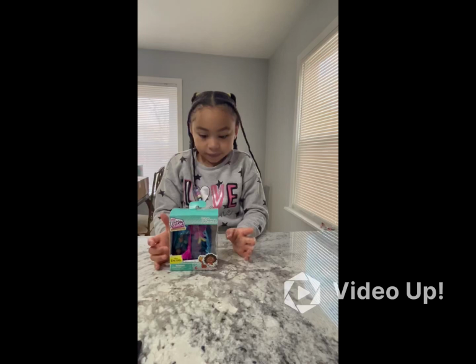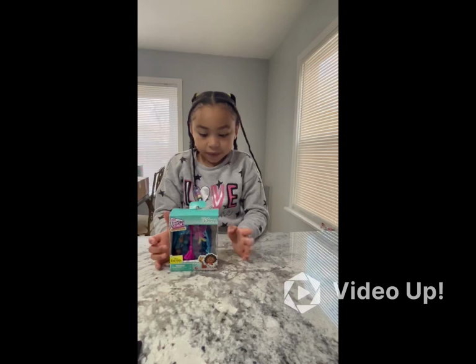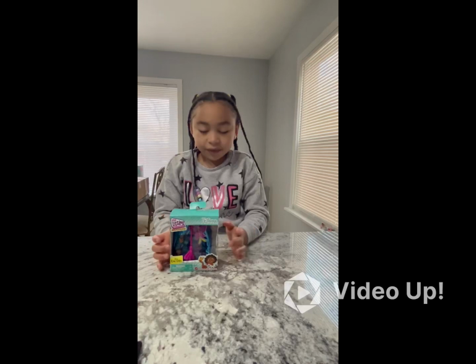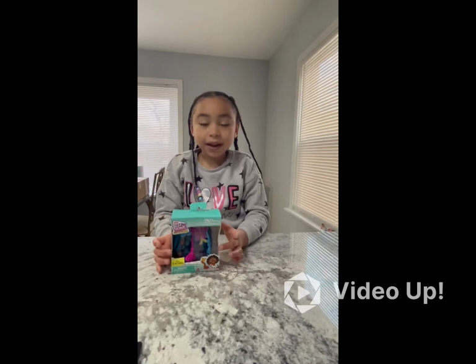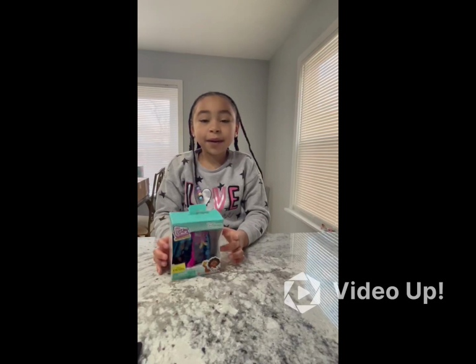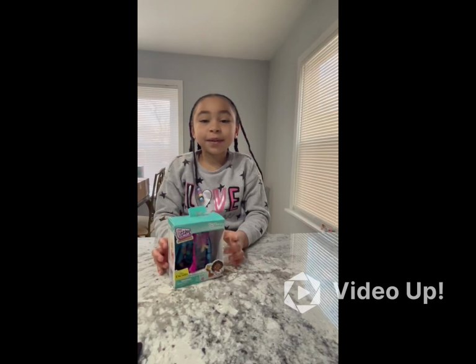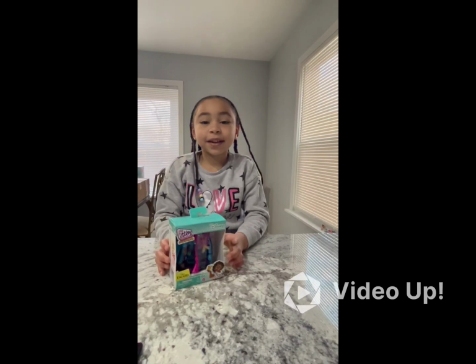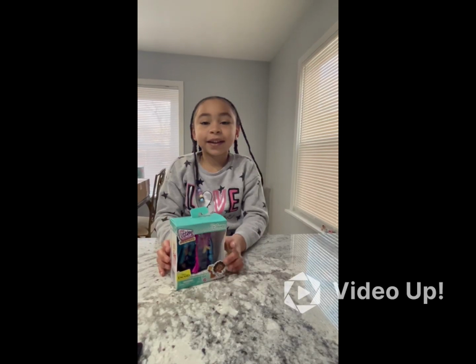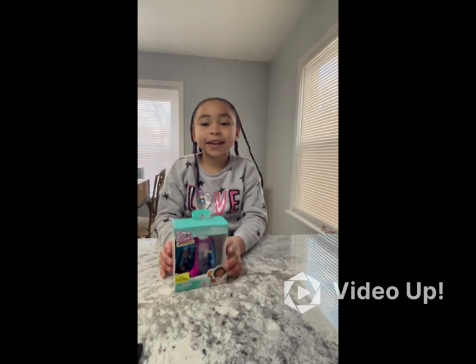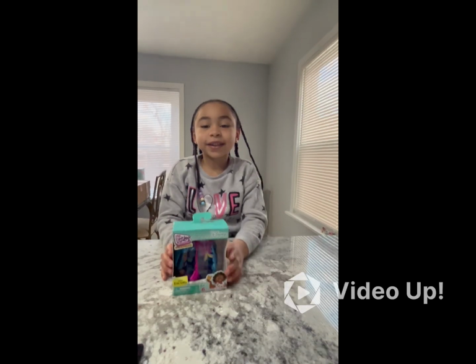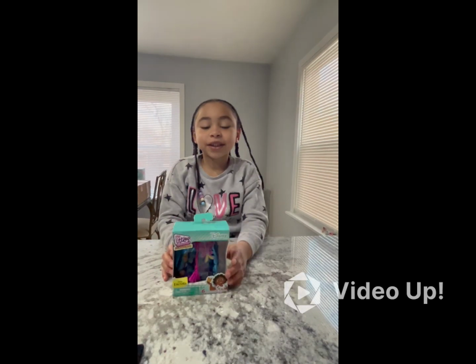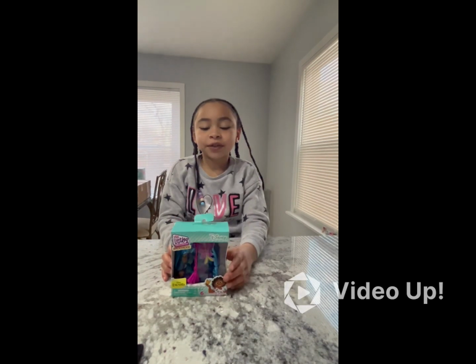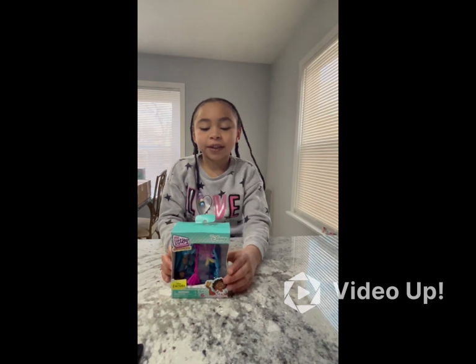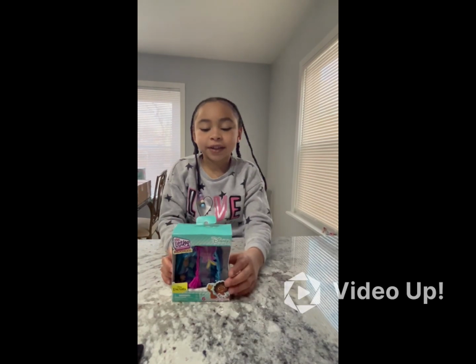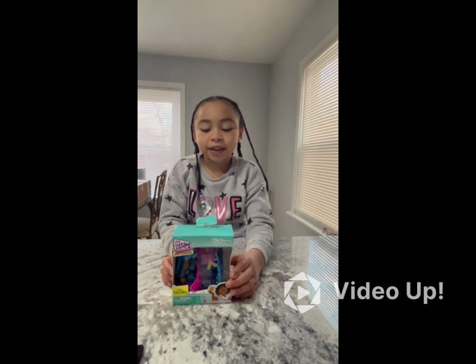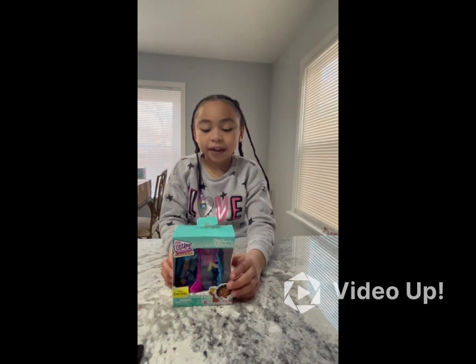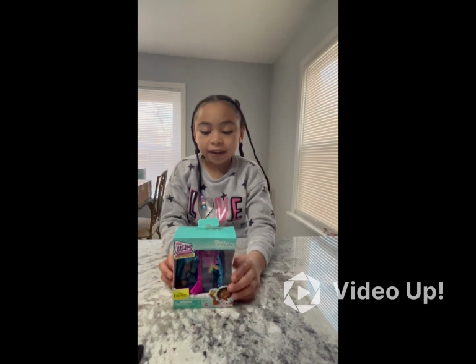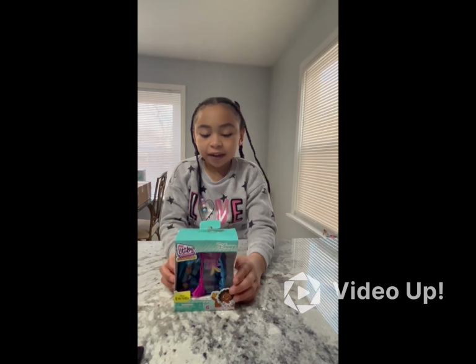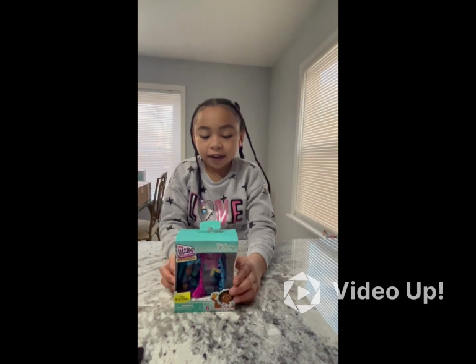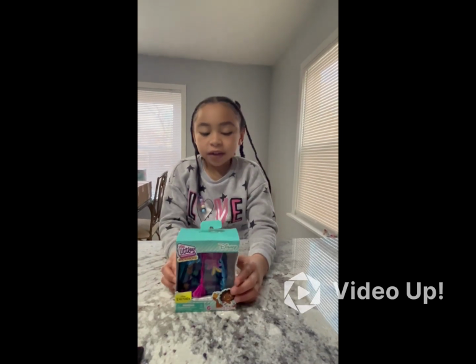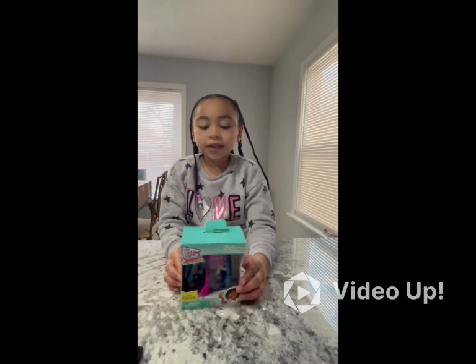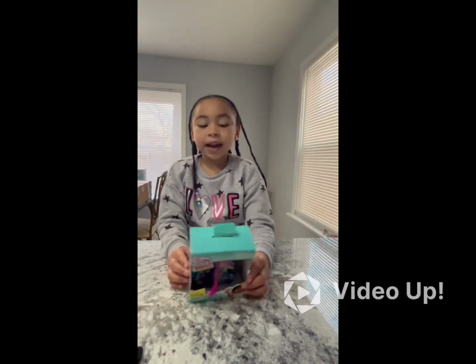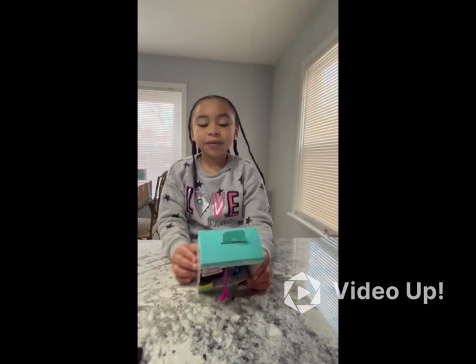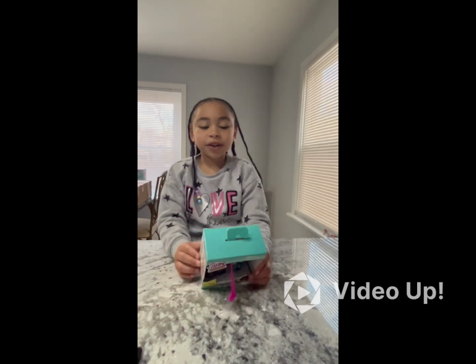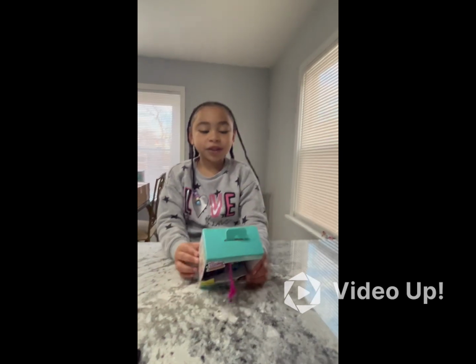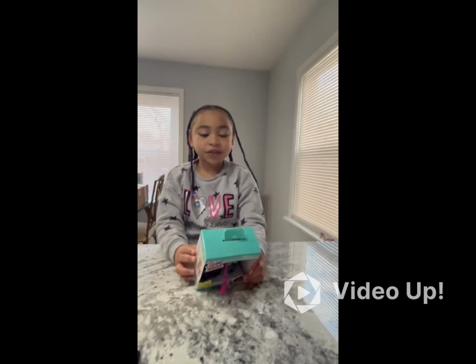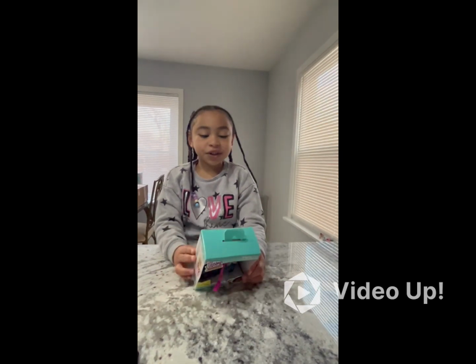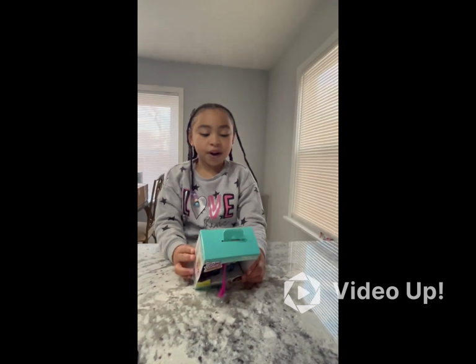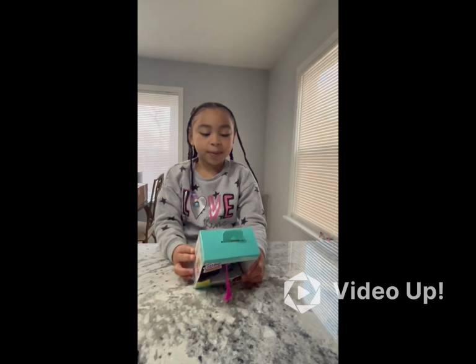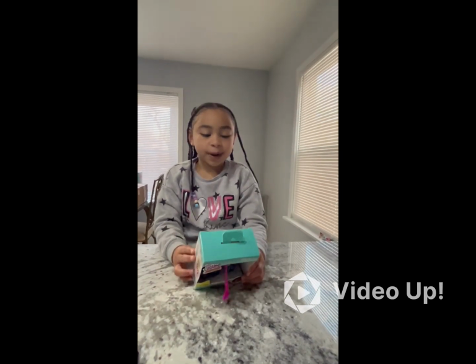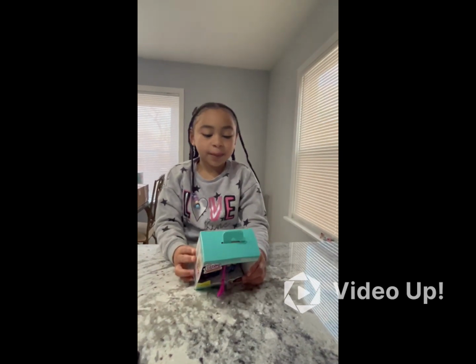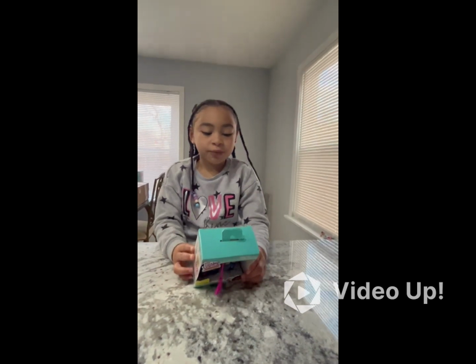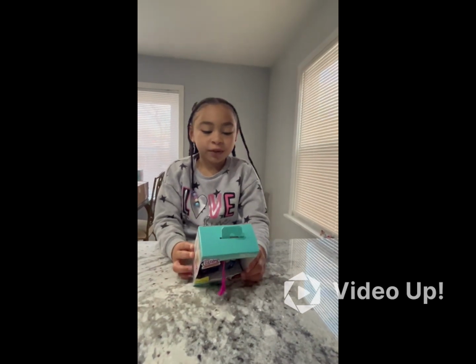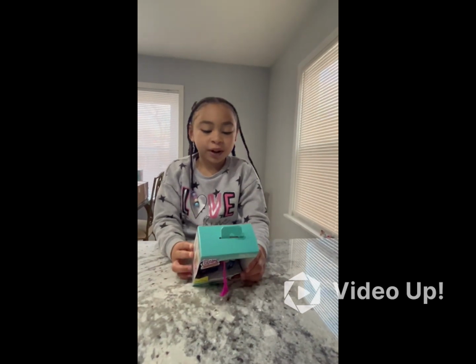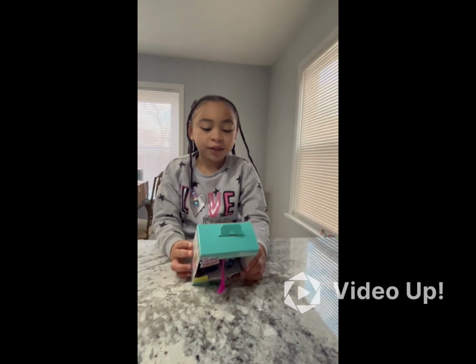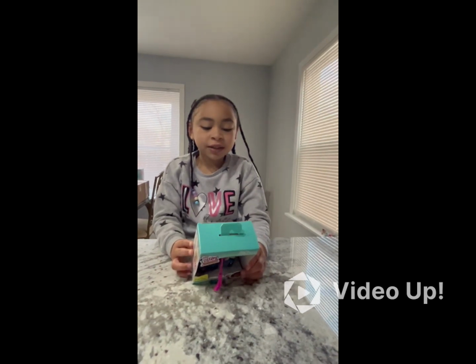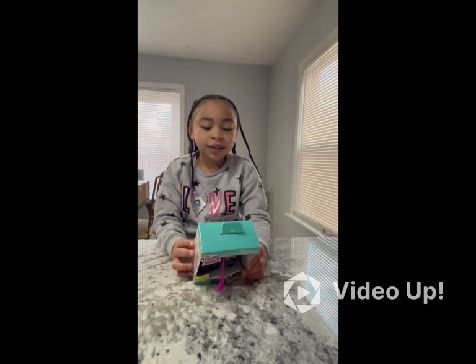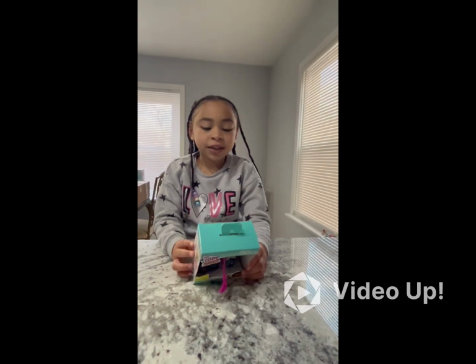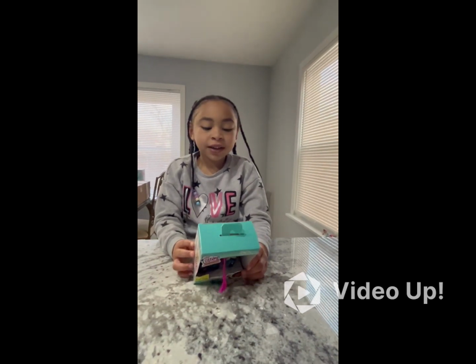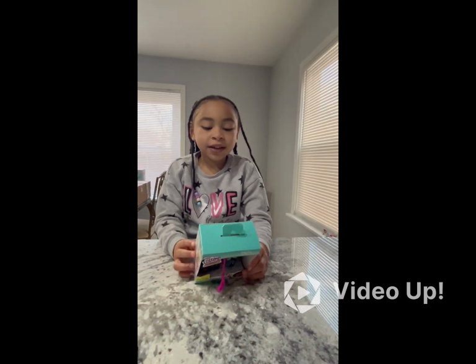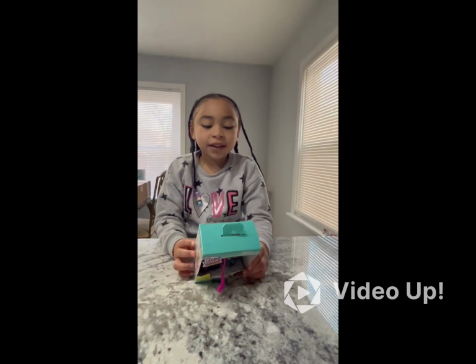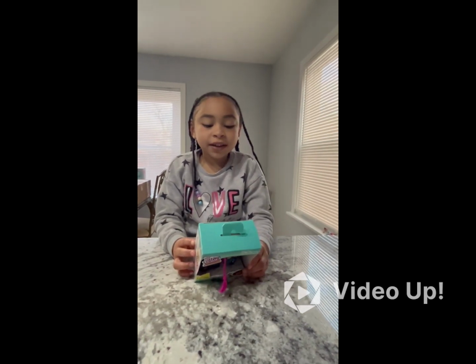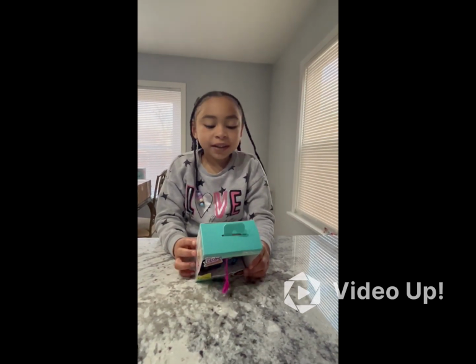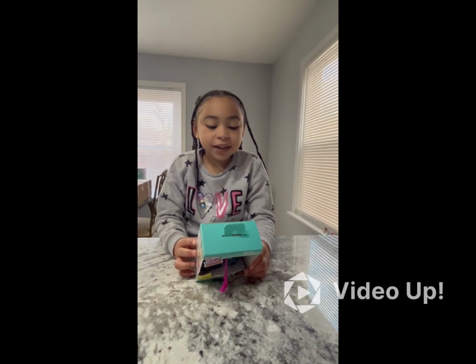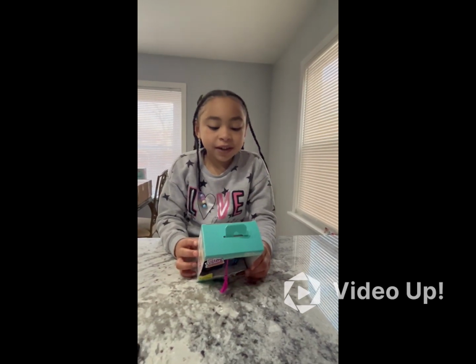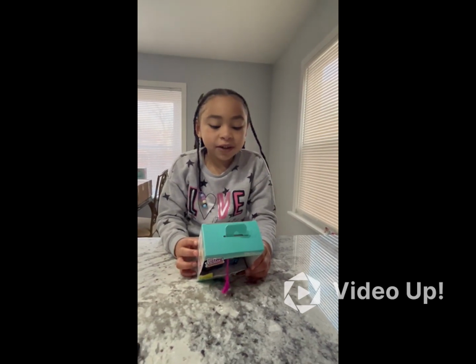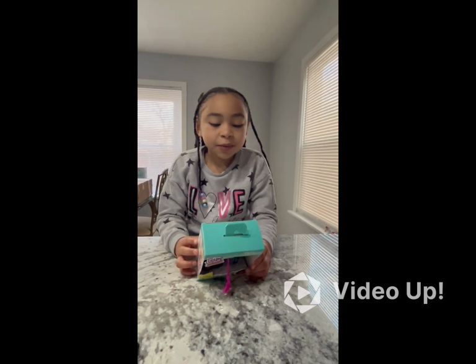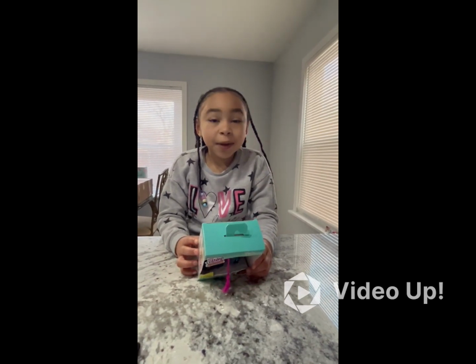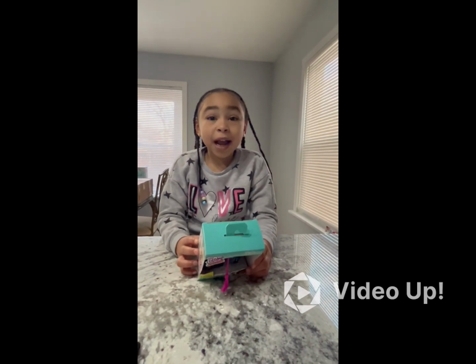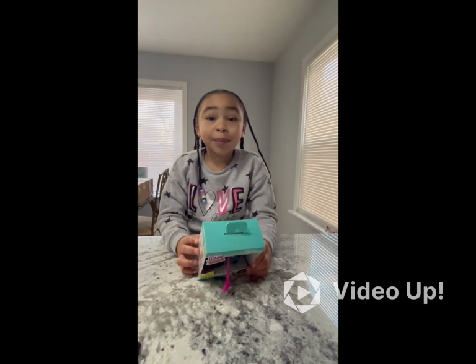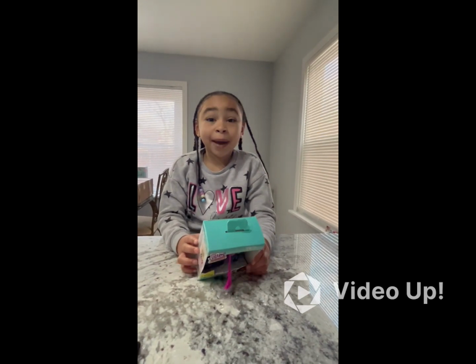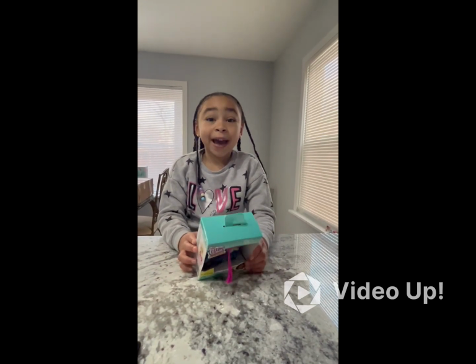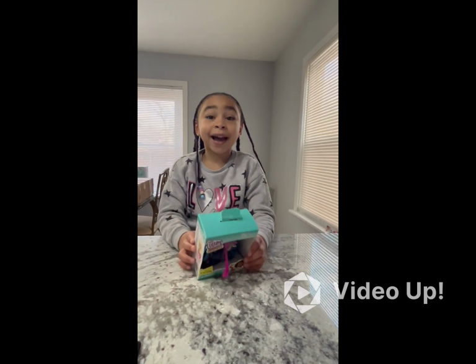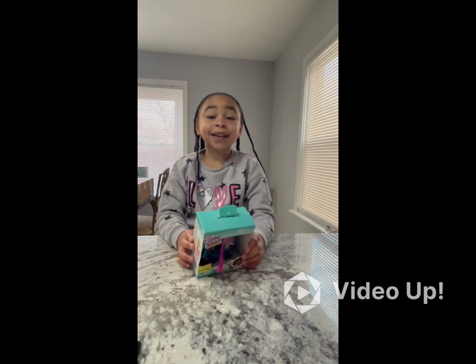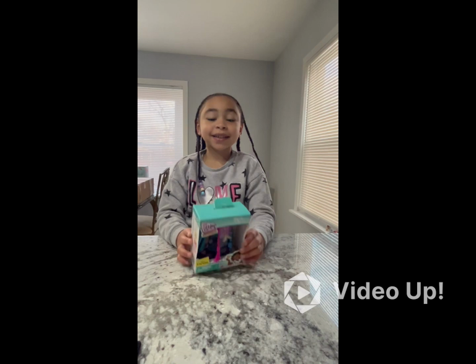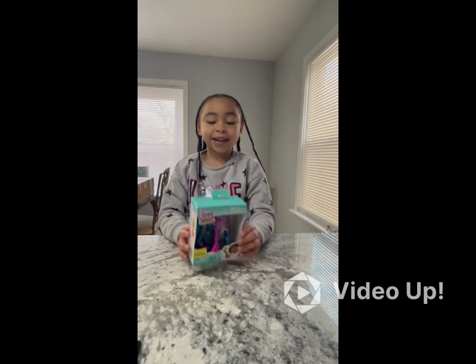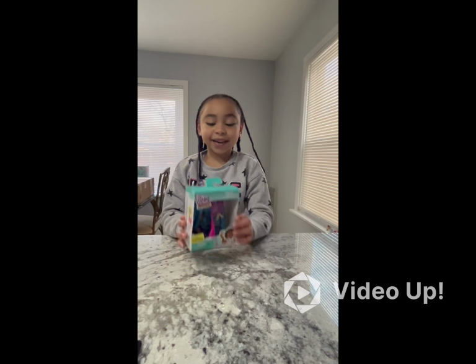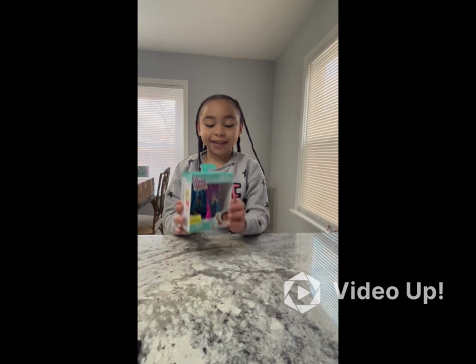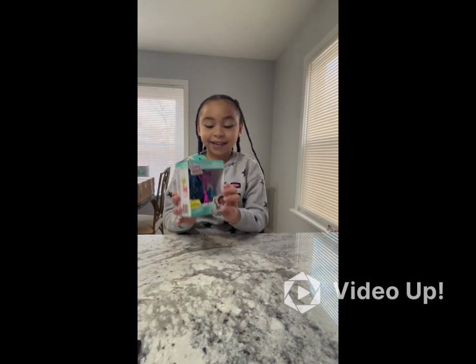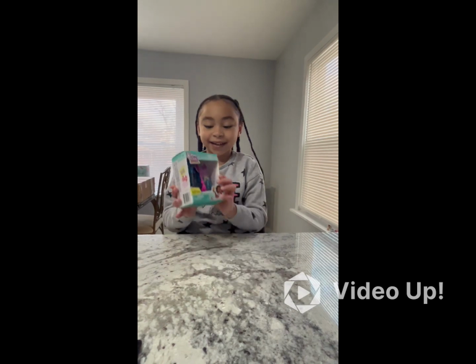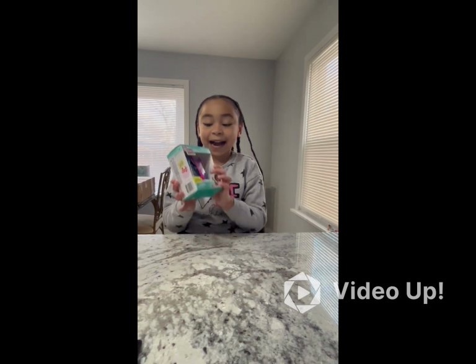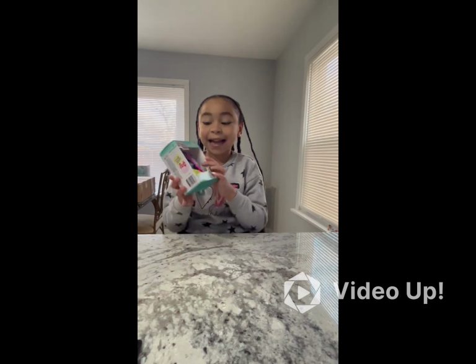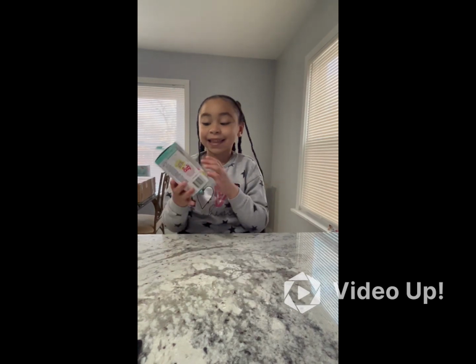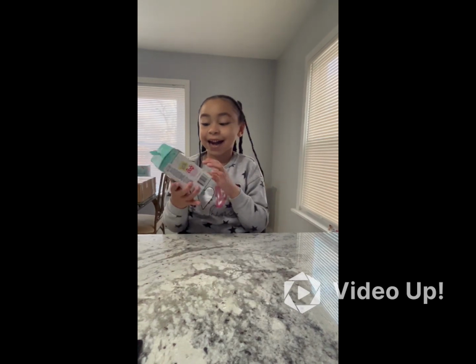Welcome to the Leons Universe. Today we're going to open up a real little backpack. It is a cat cat.